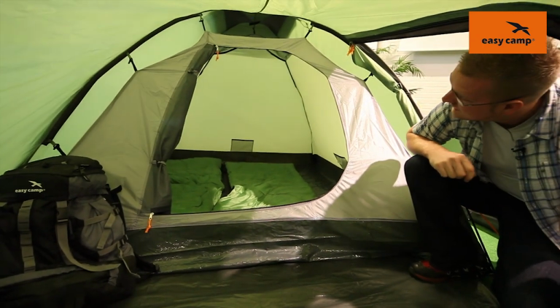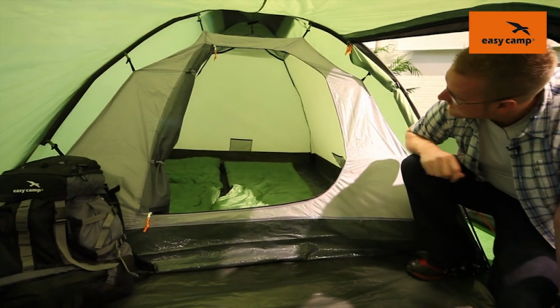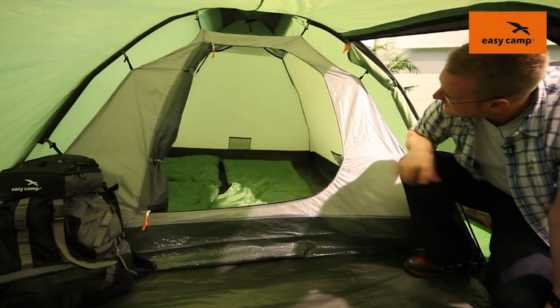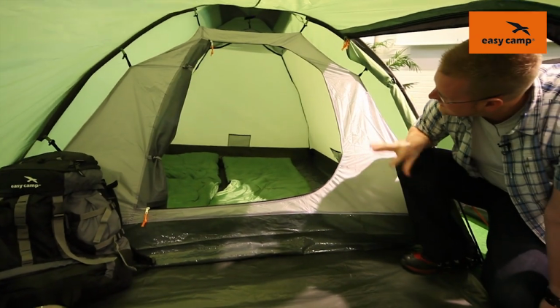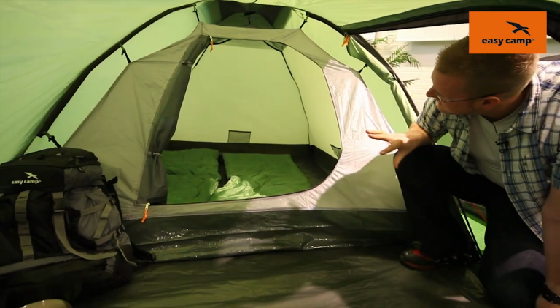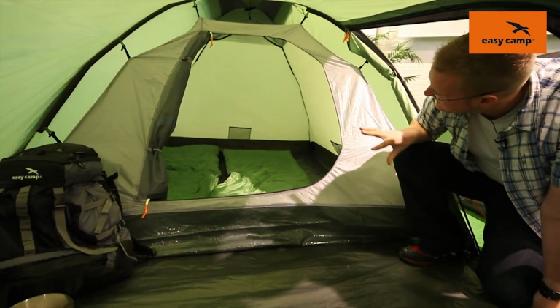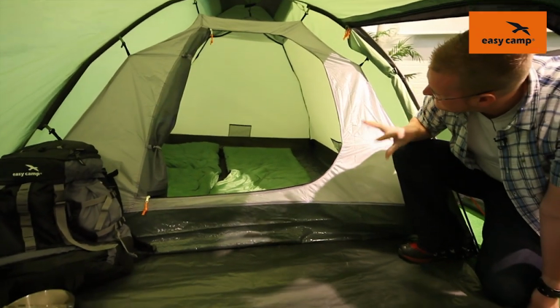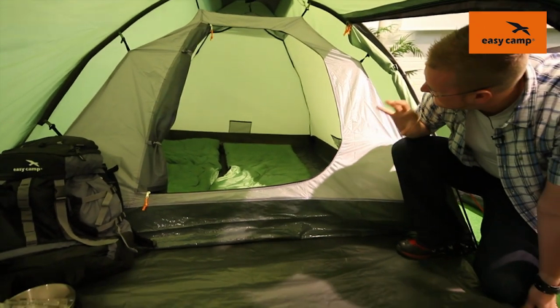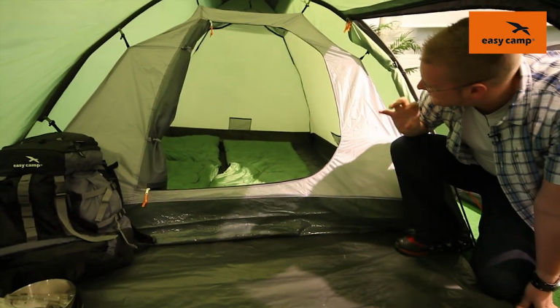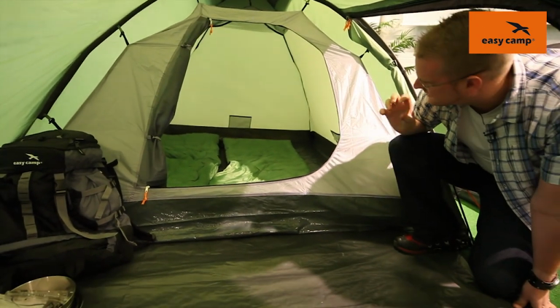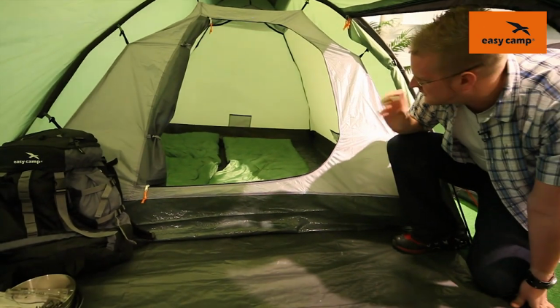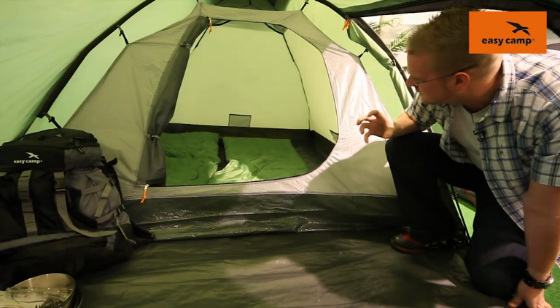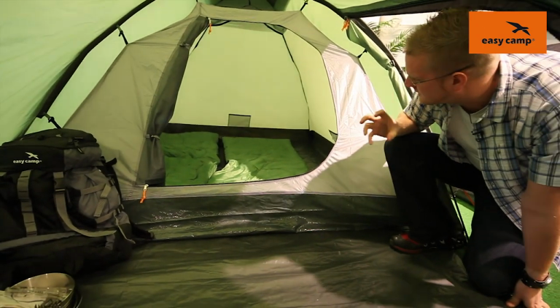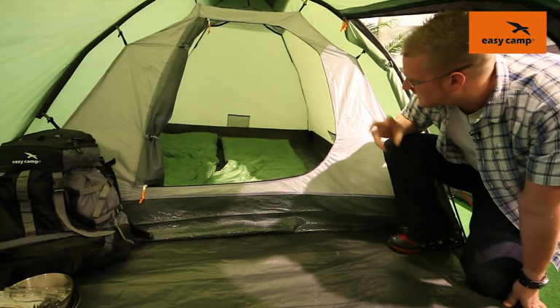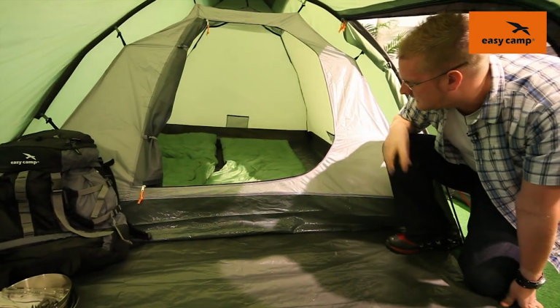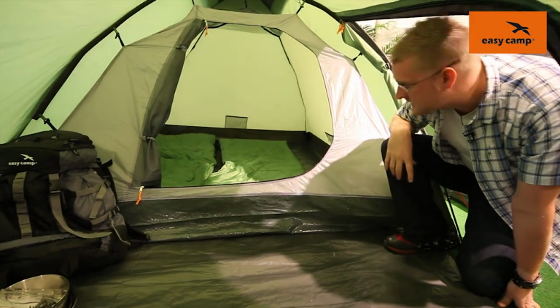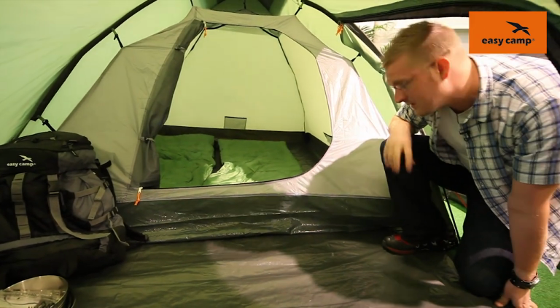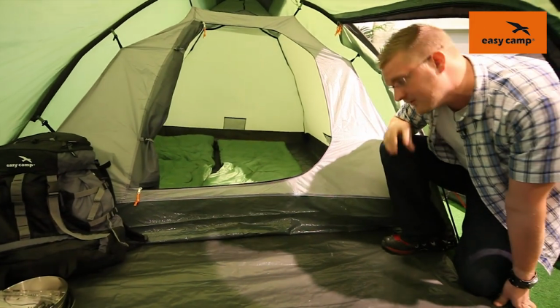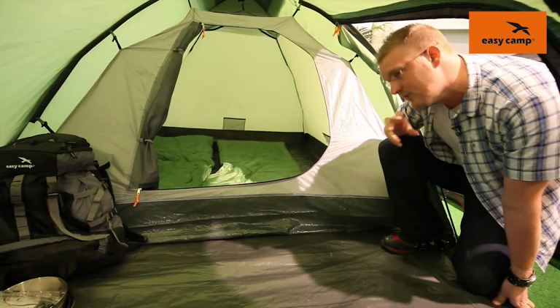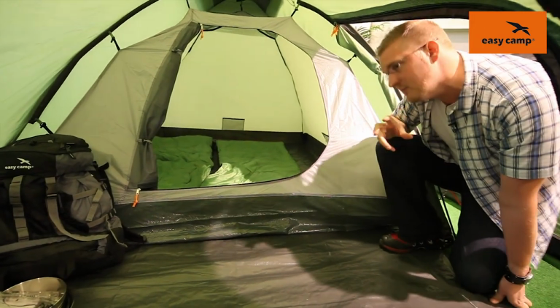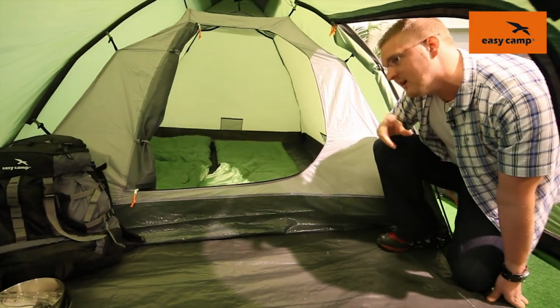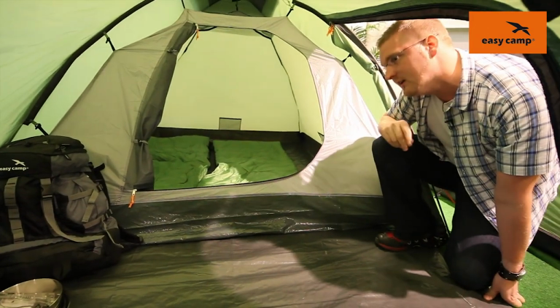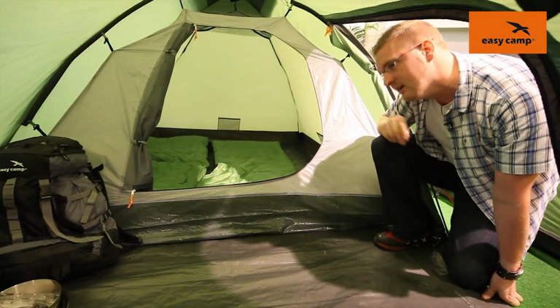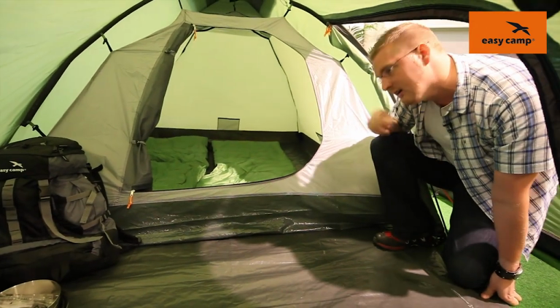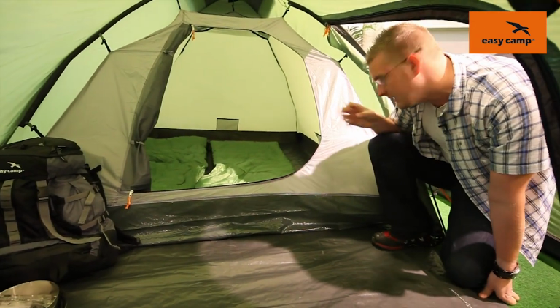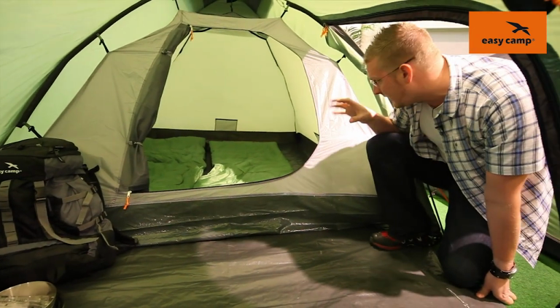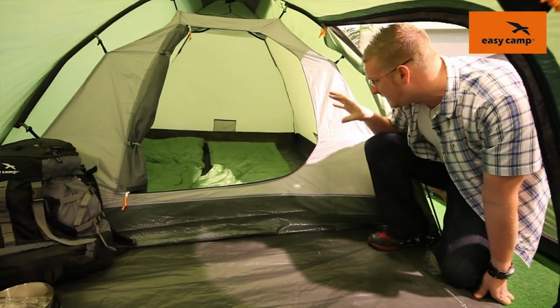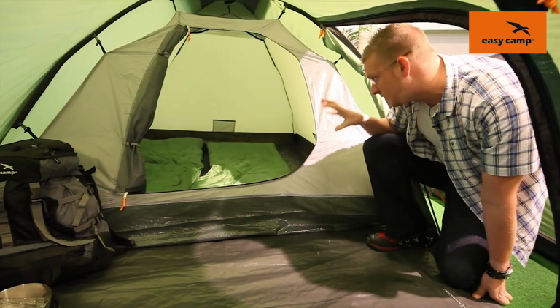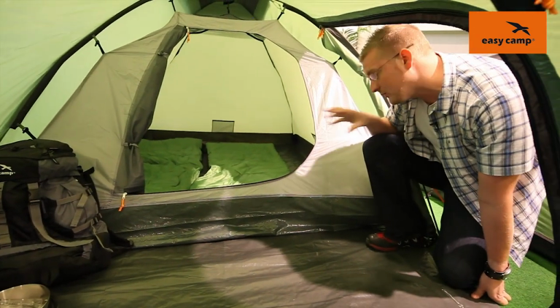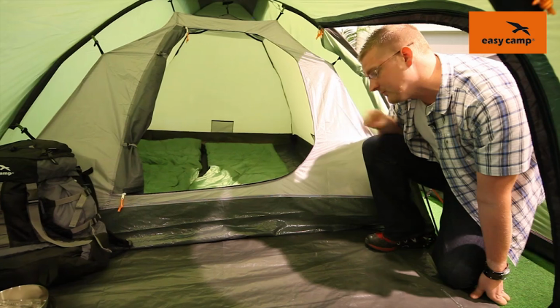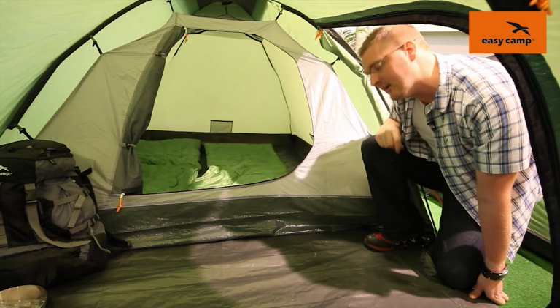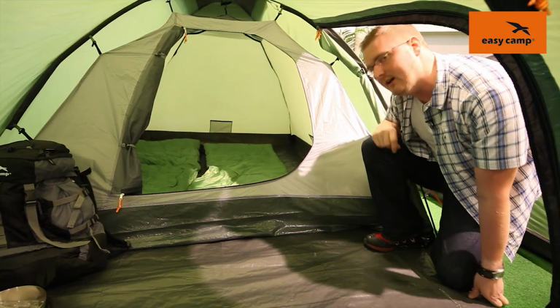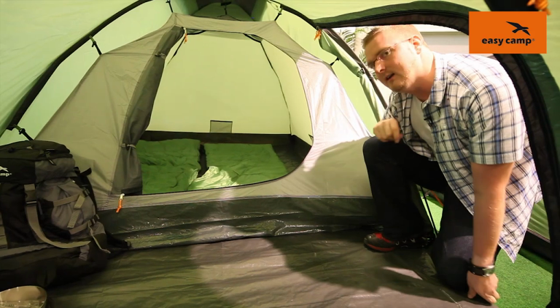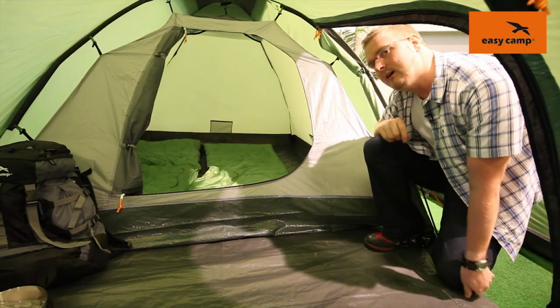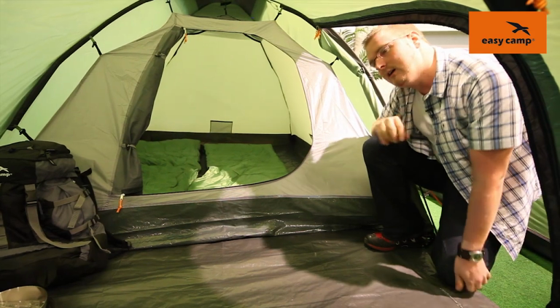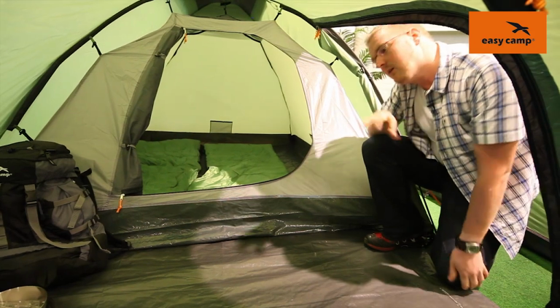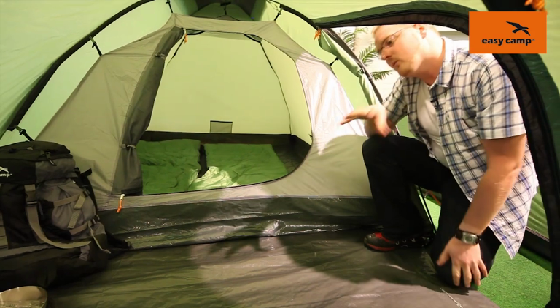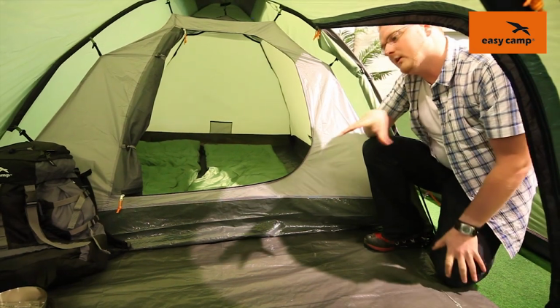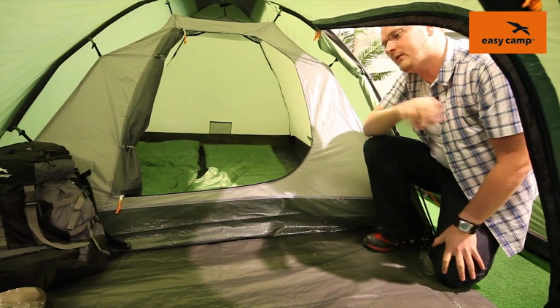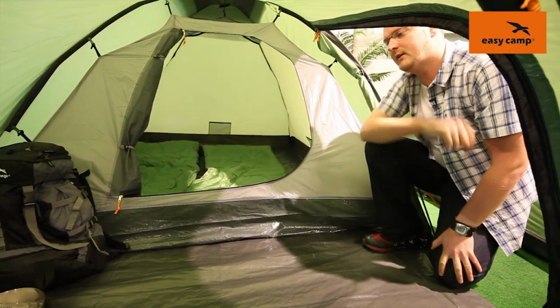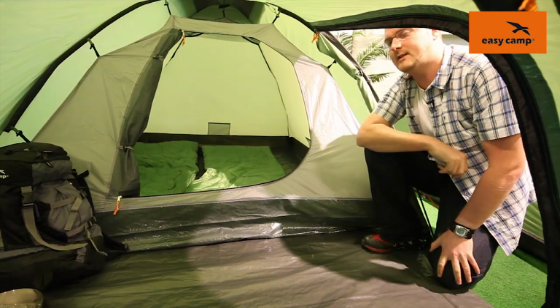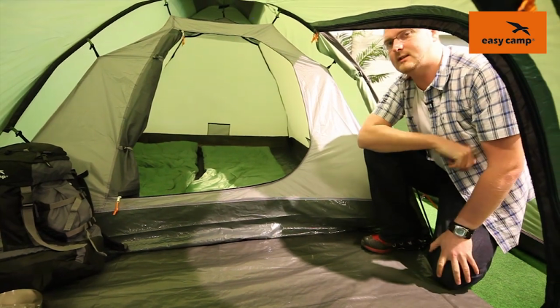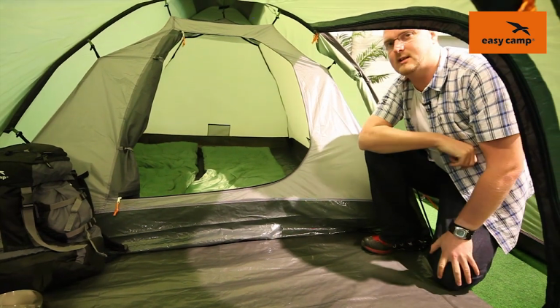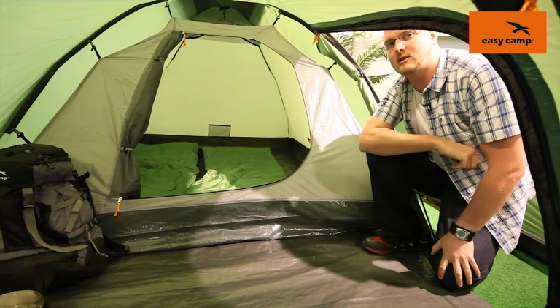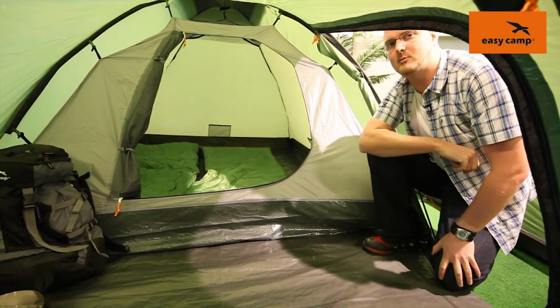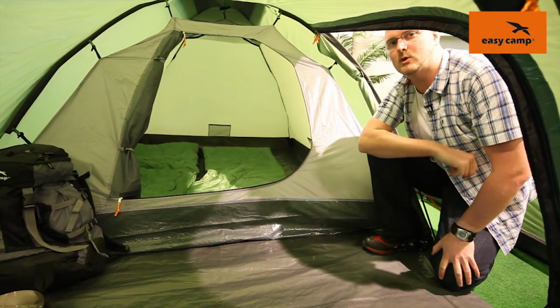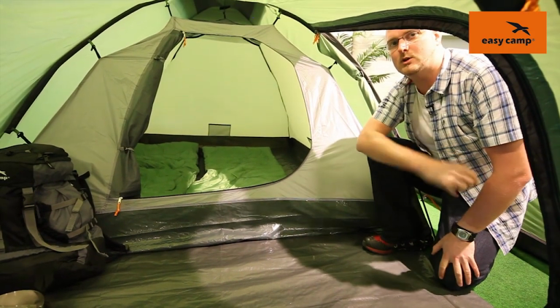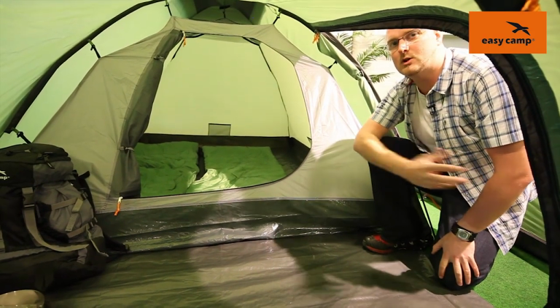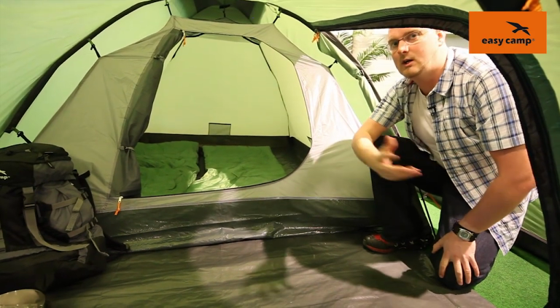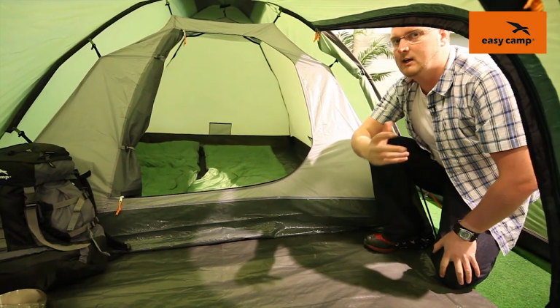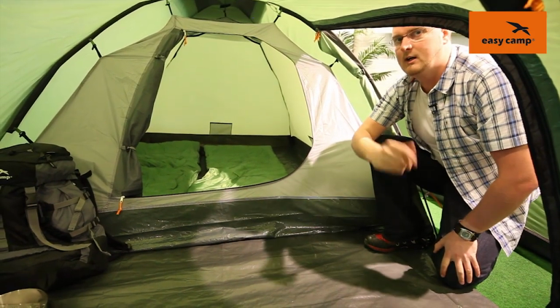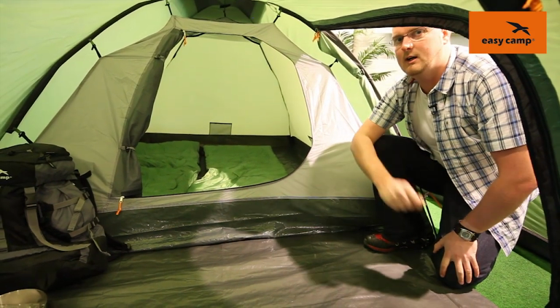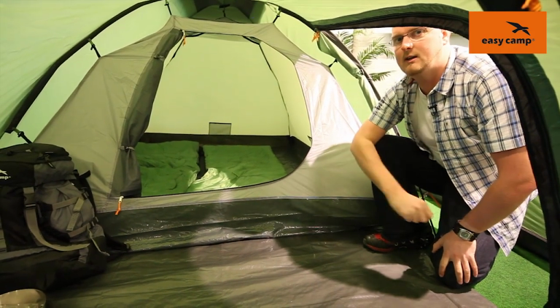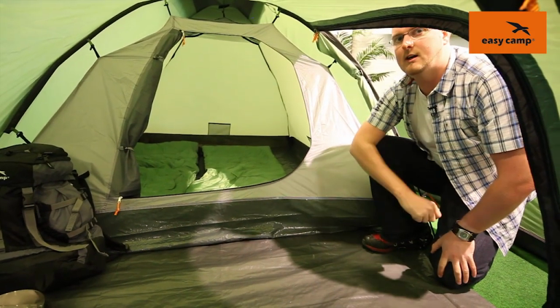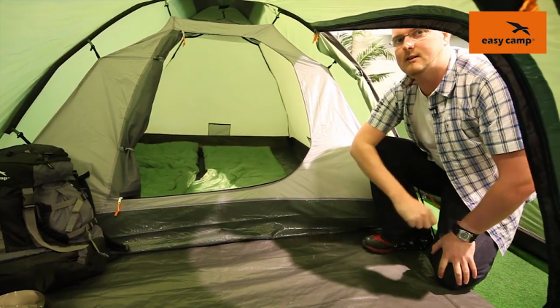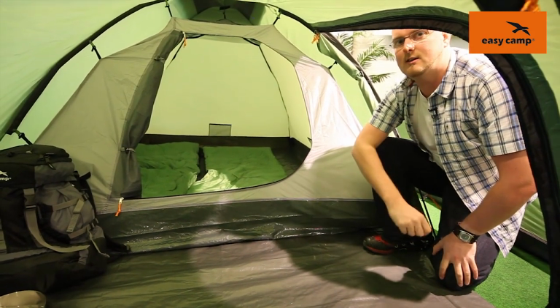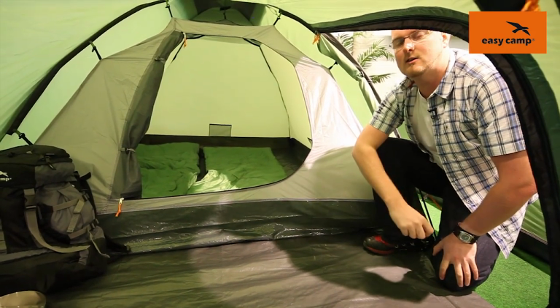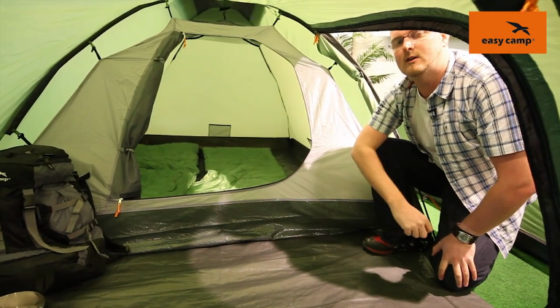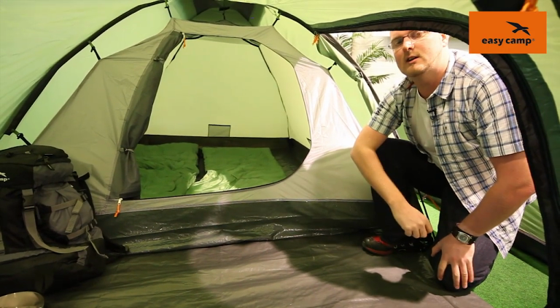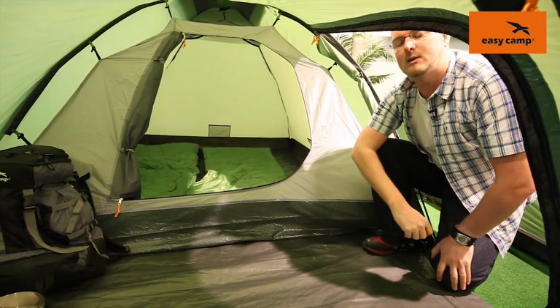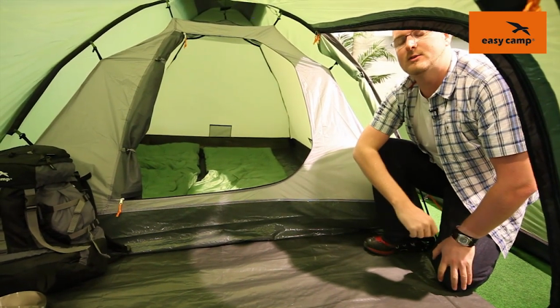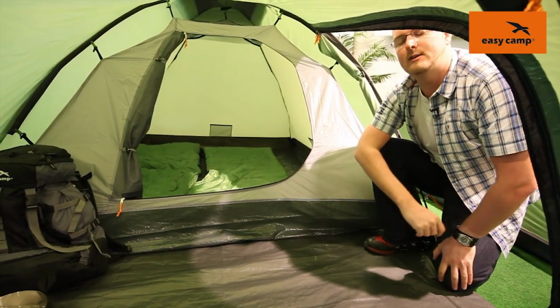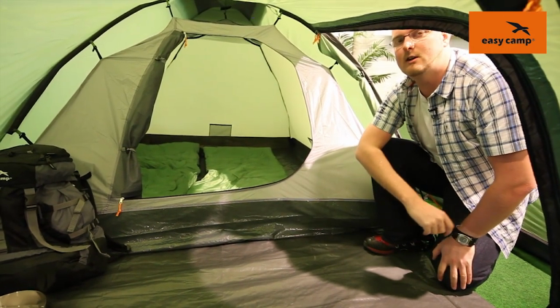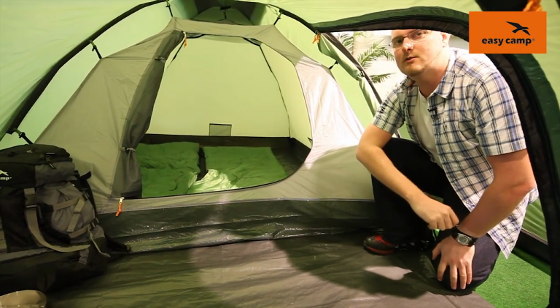So as you can see it's a good size three-man dome tent with this extended porch, and that is our Eclipse 300.